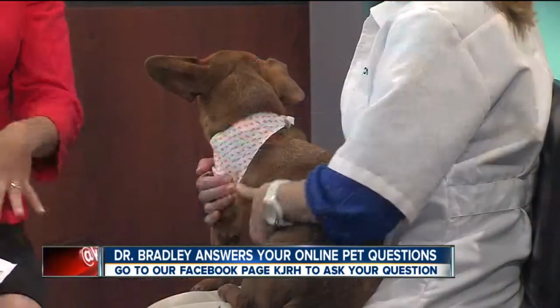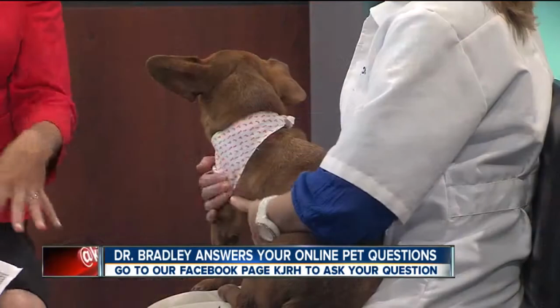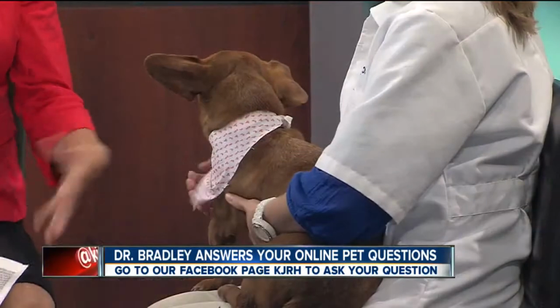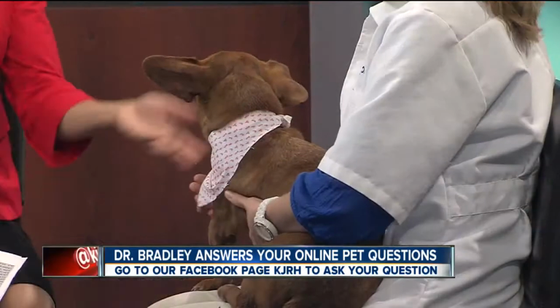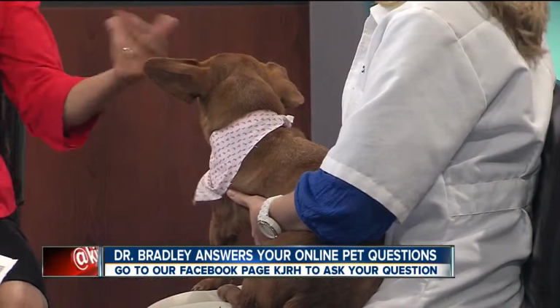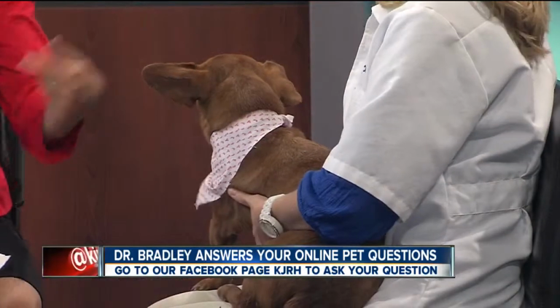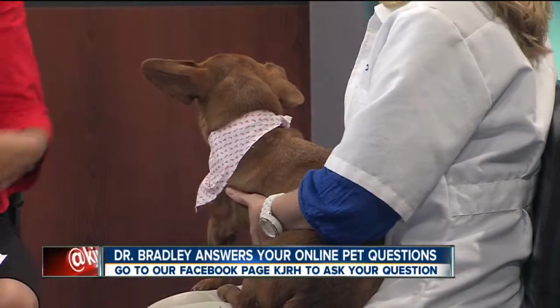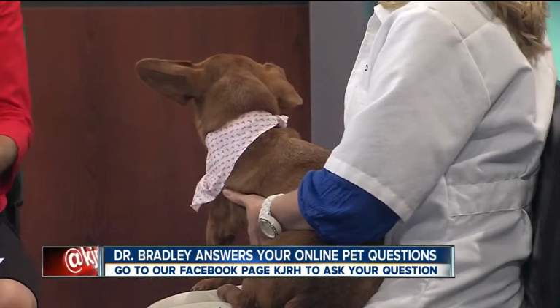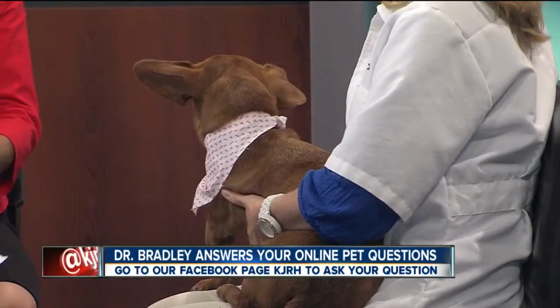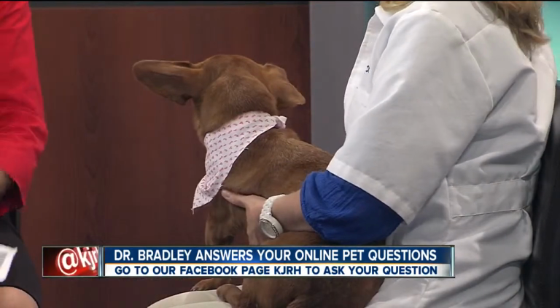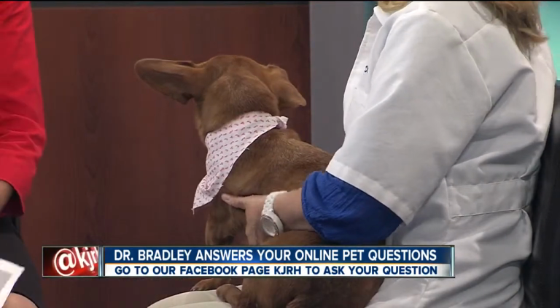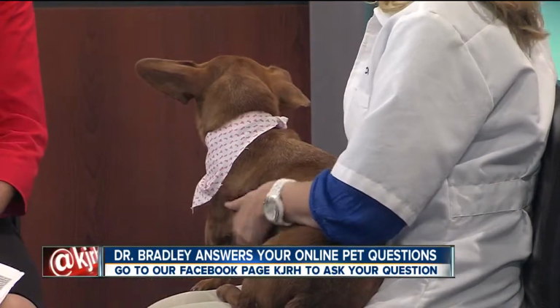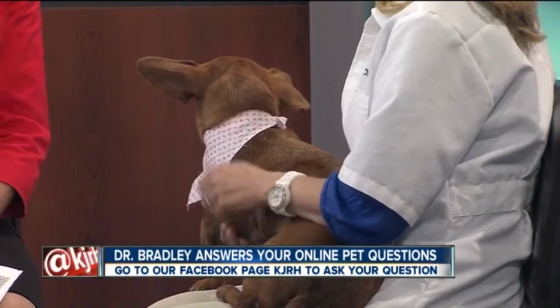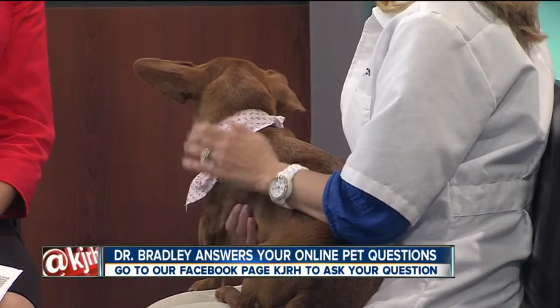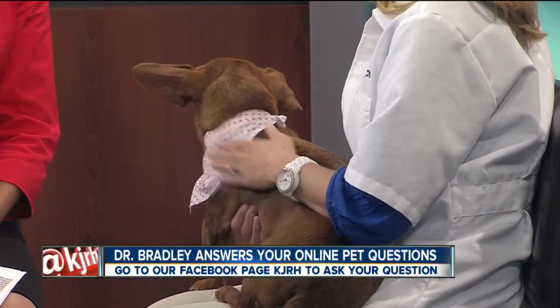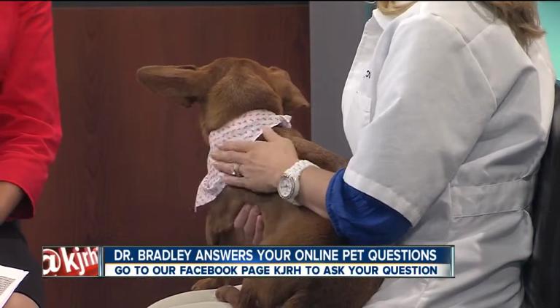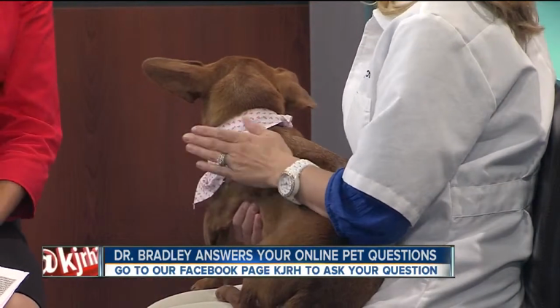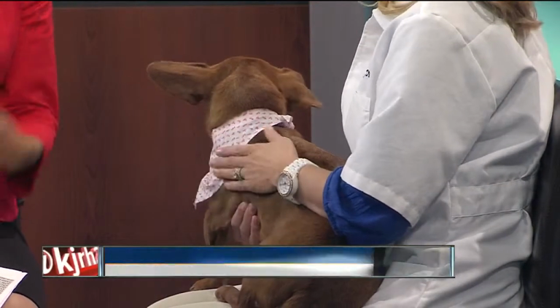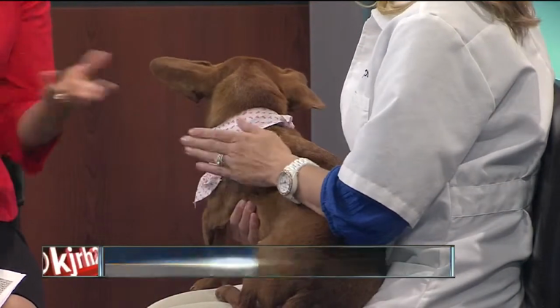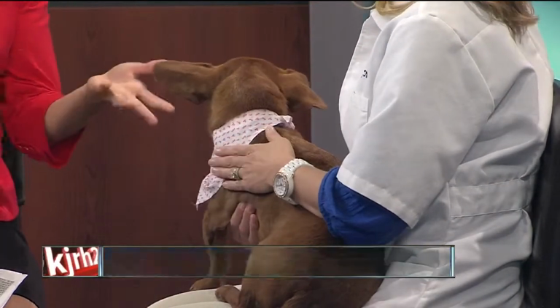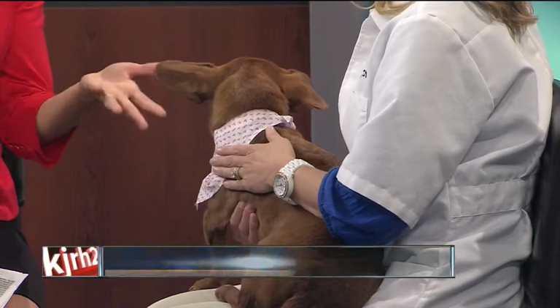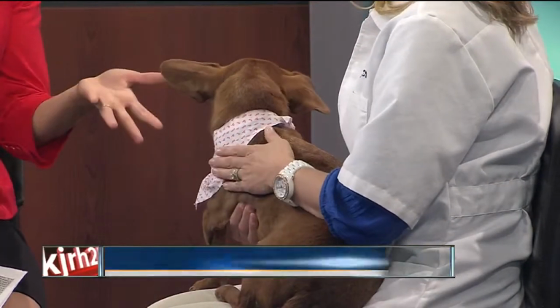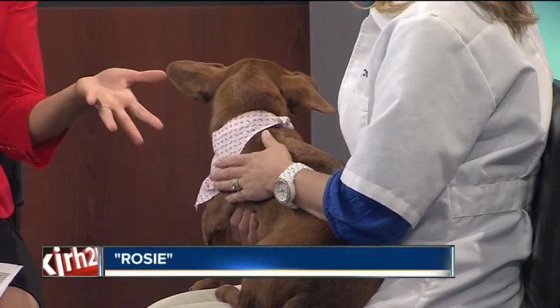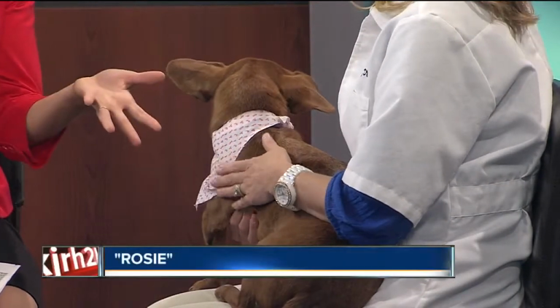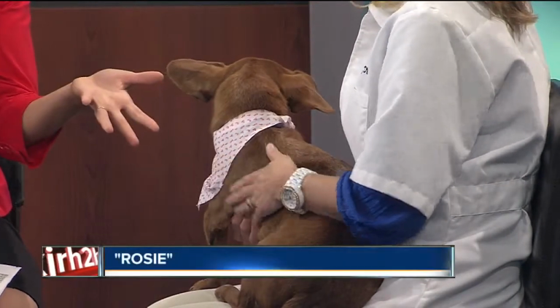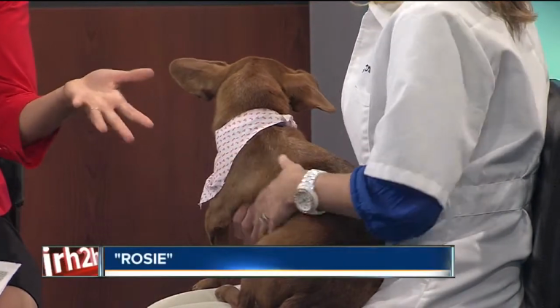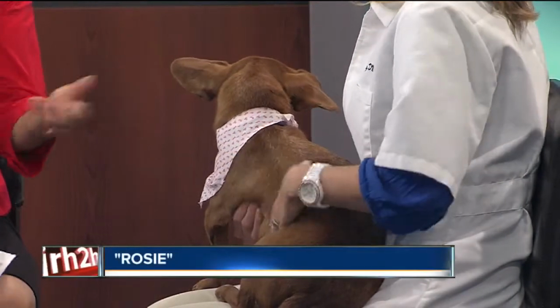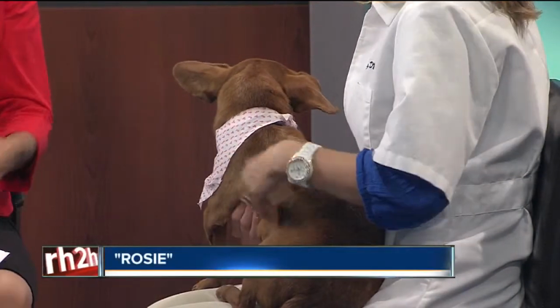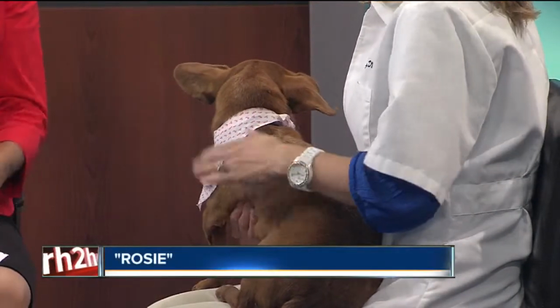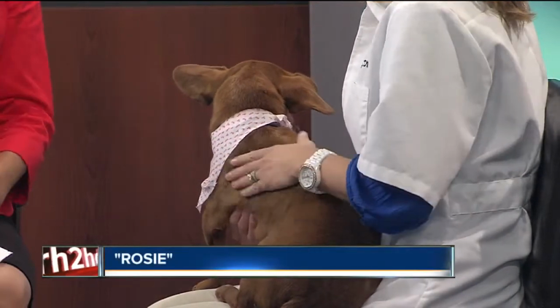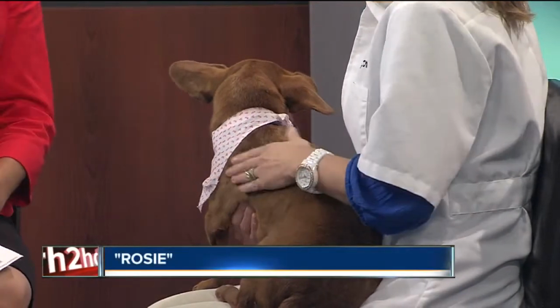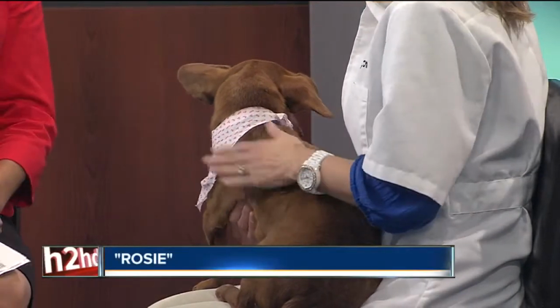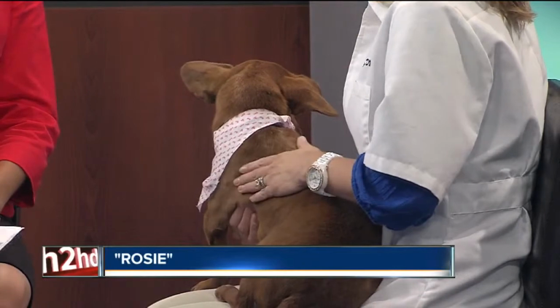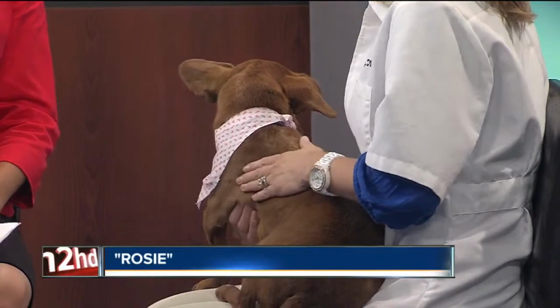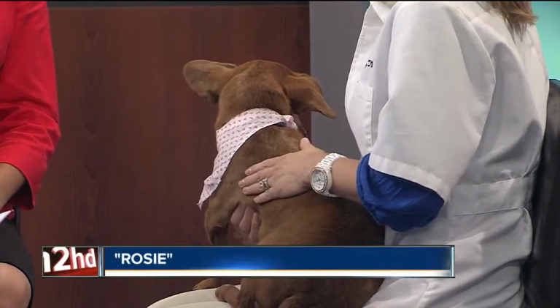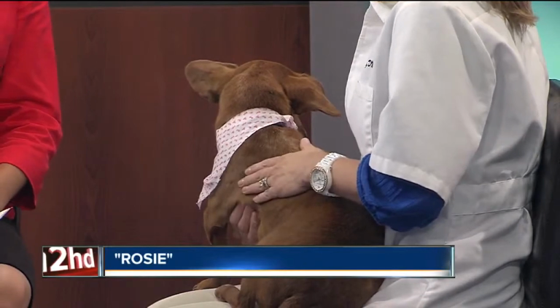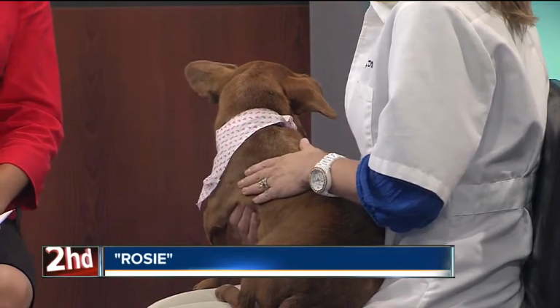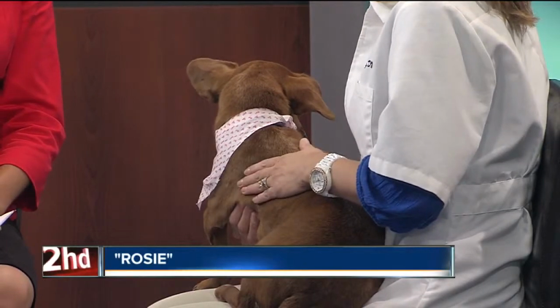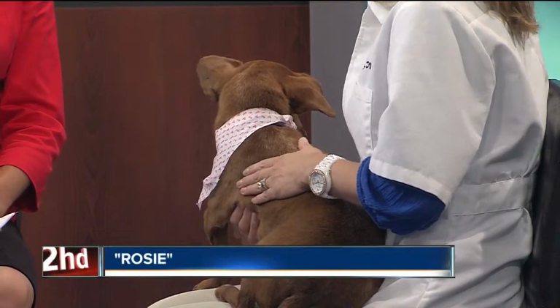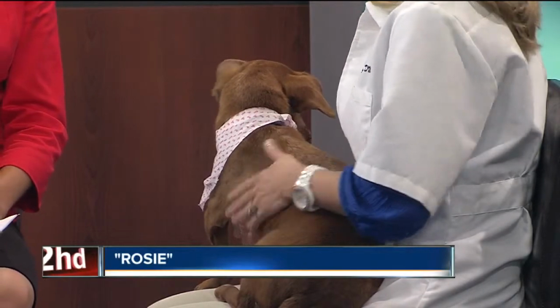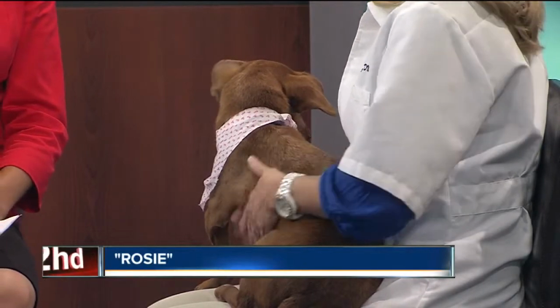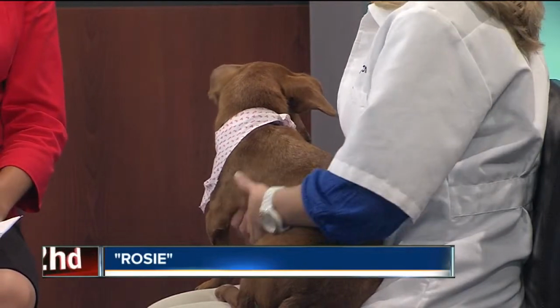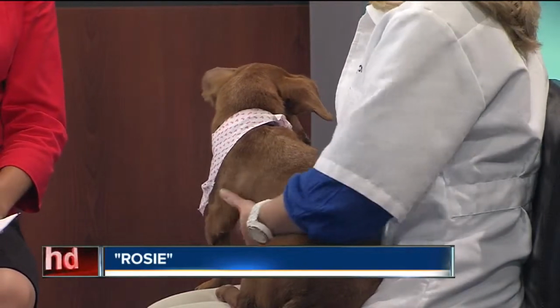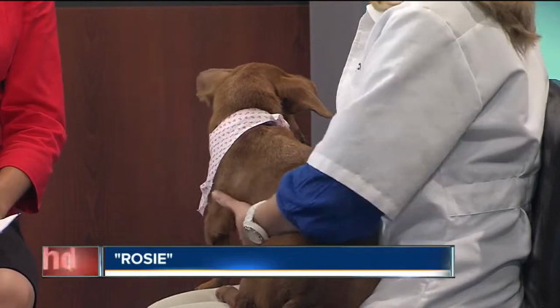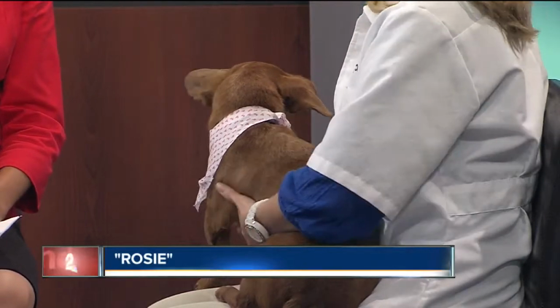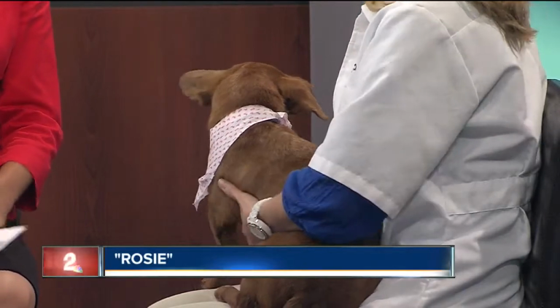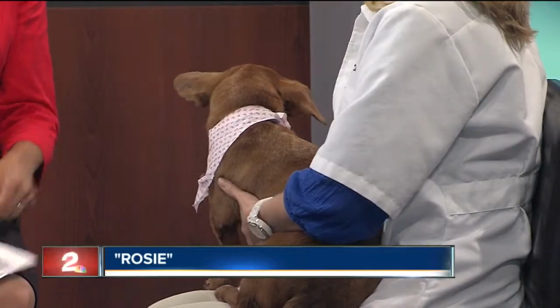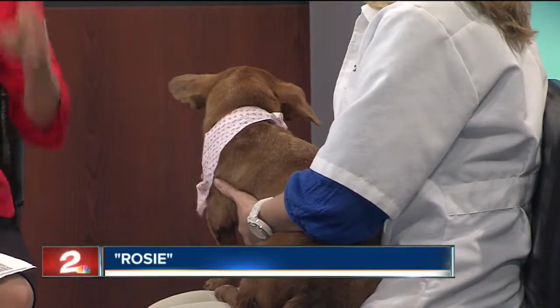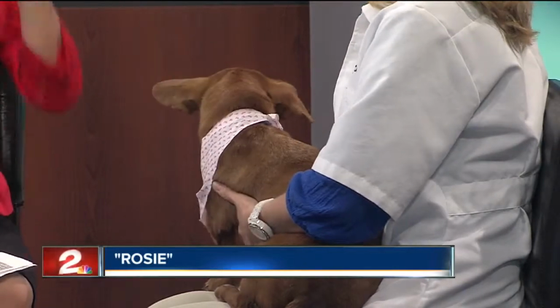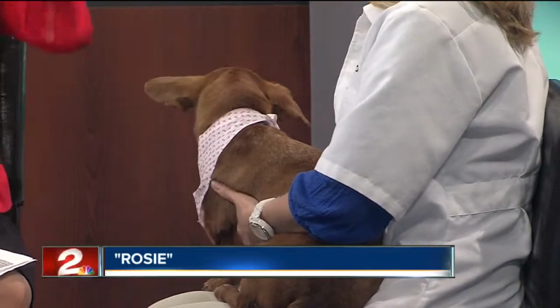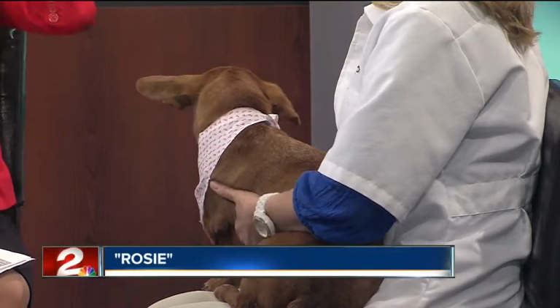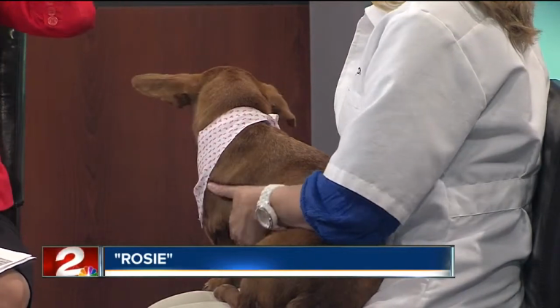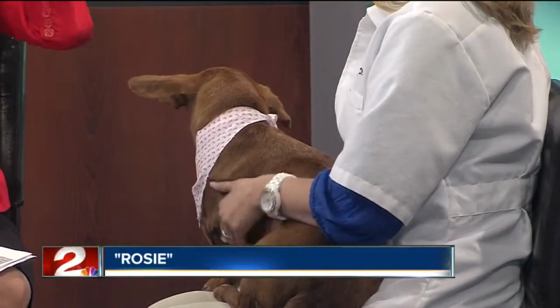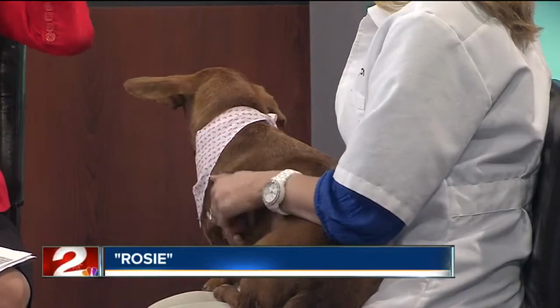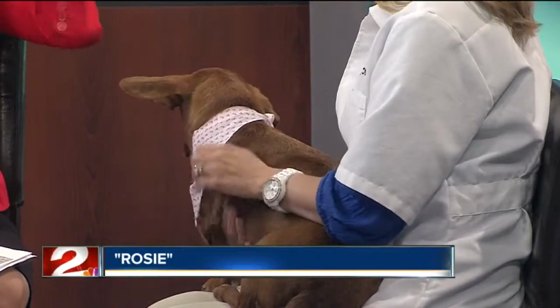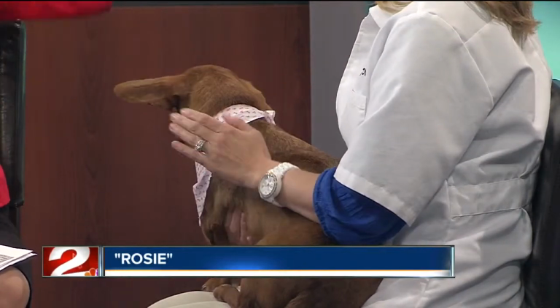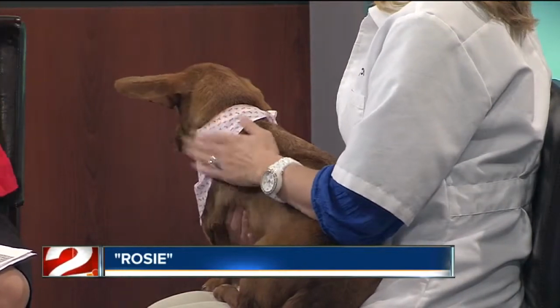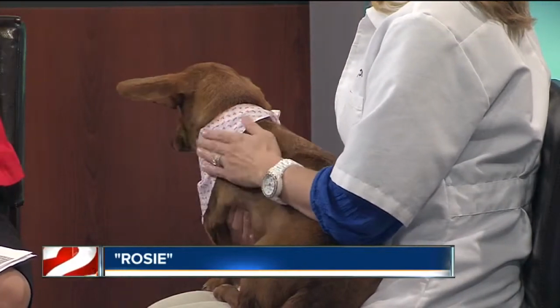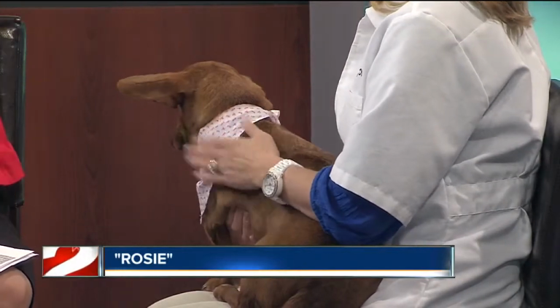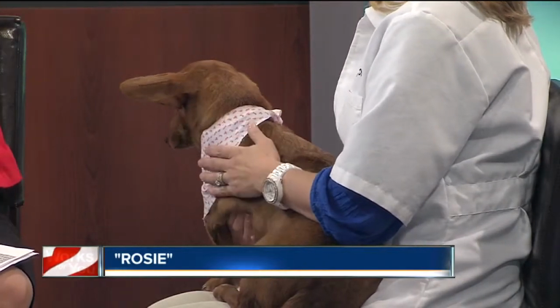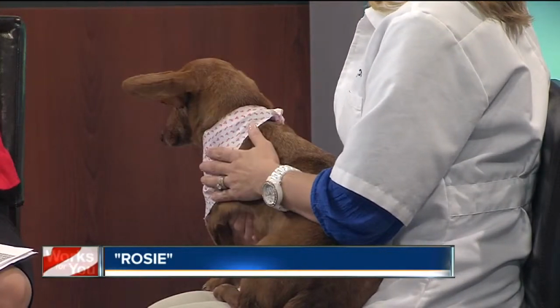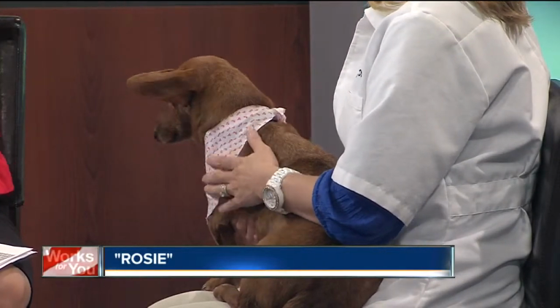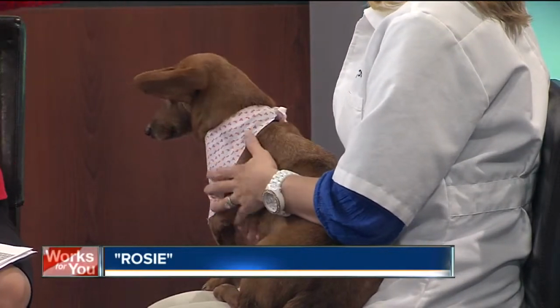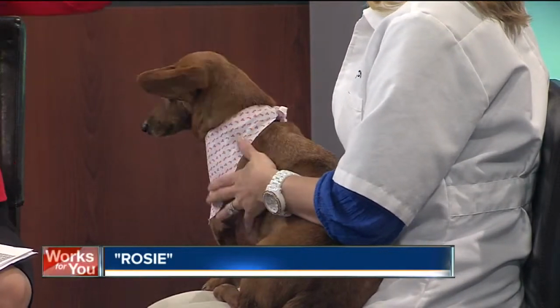Dr. Joe's not here today, you're filling in for him. So tell us a little bit about Rosie. She is available for adoption through Animal Aid, and she is just the sweetest thing.